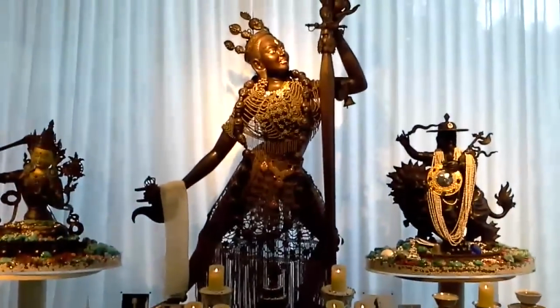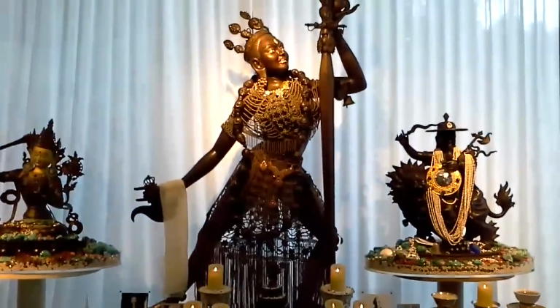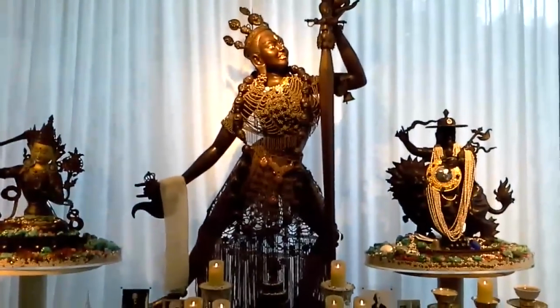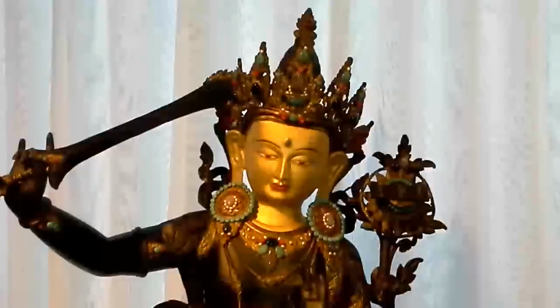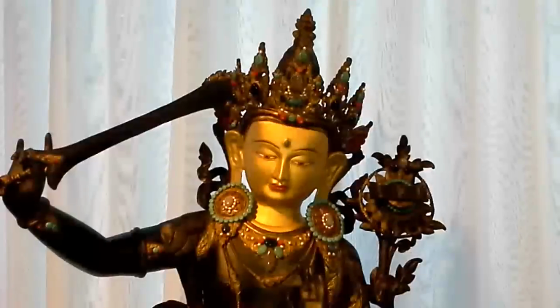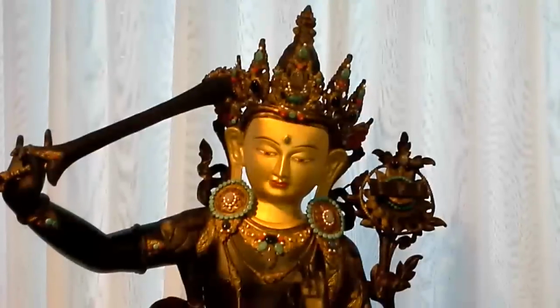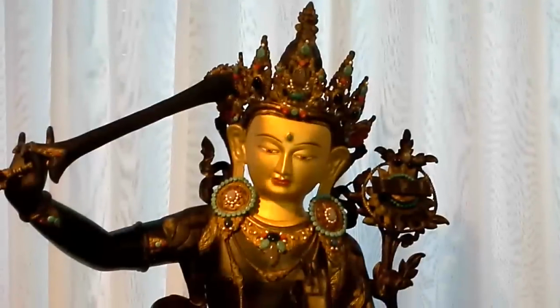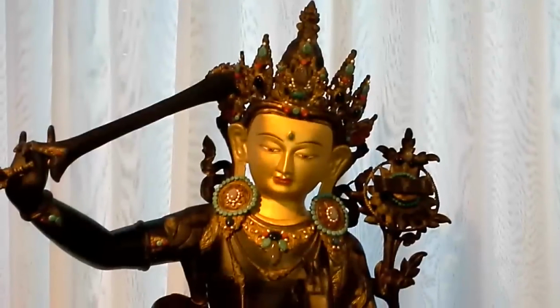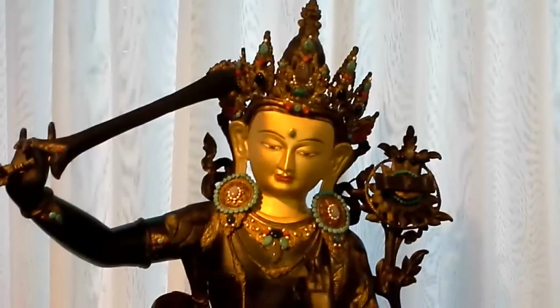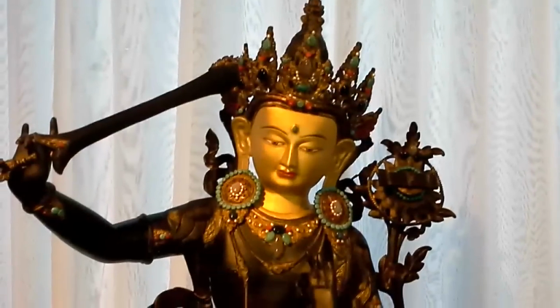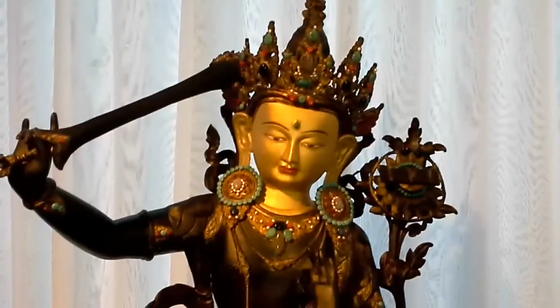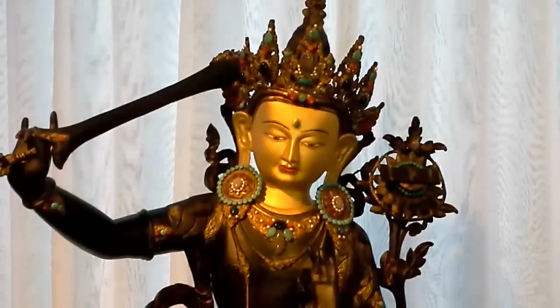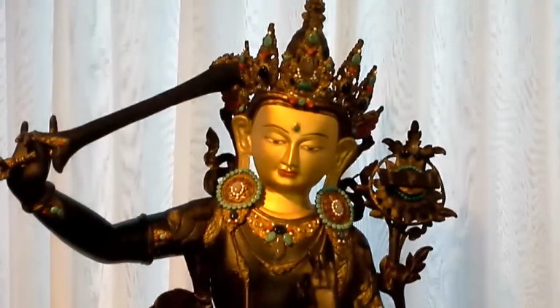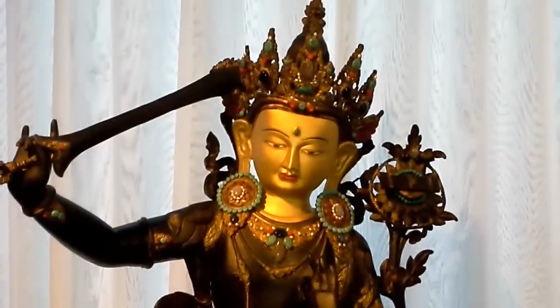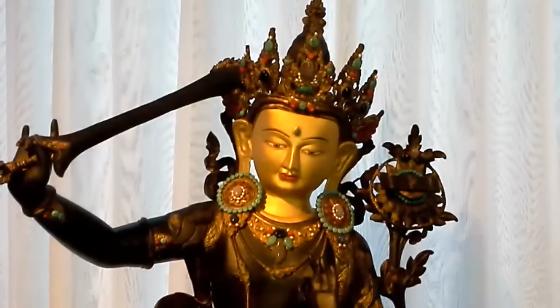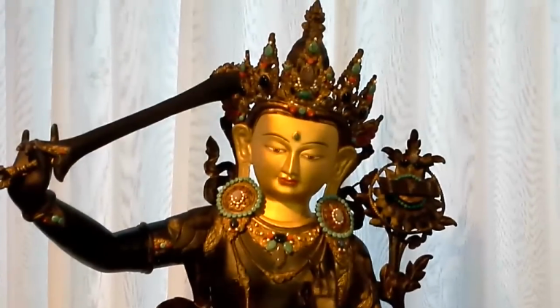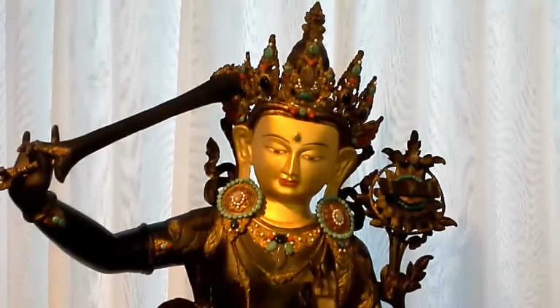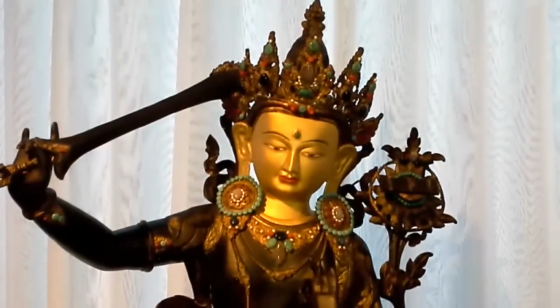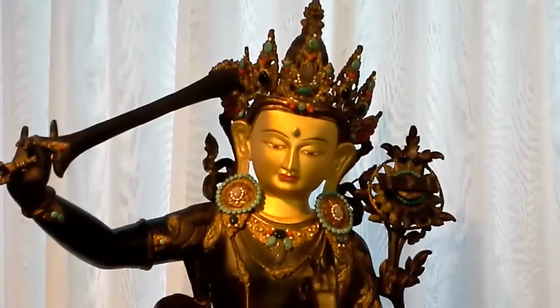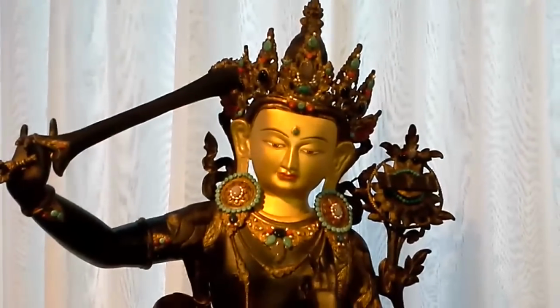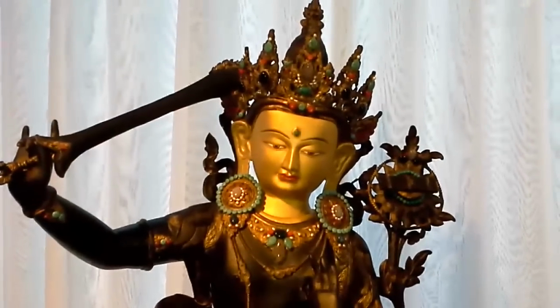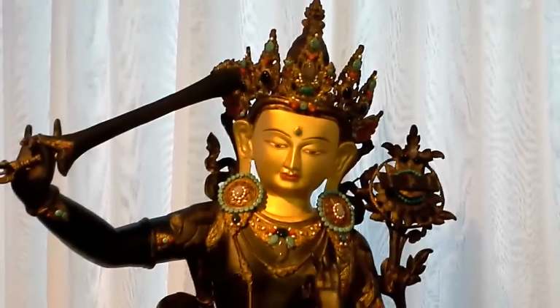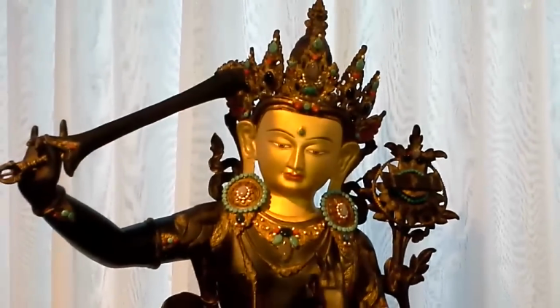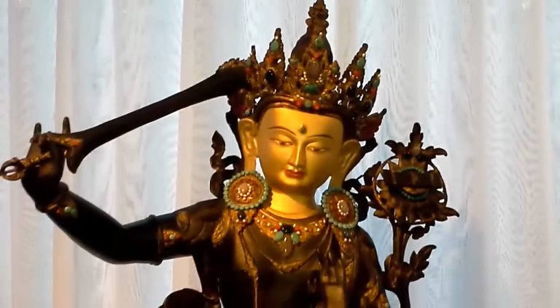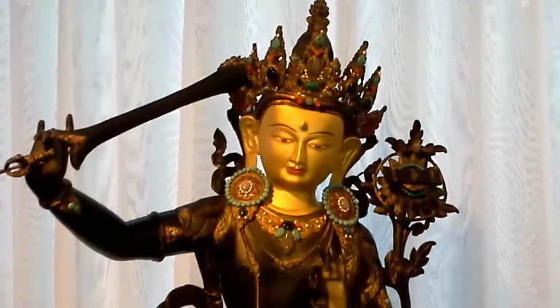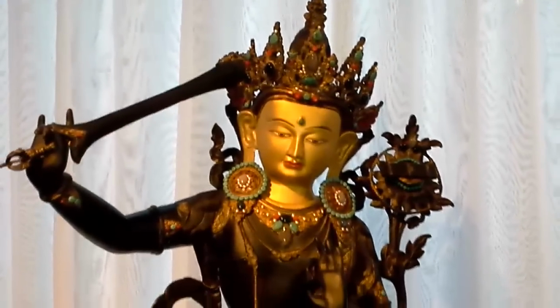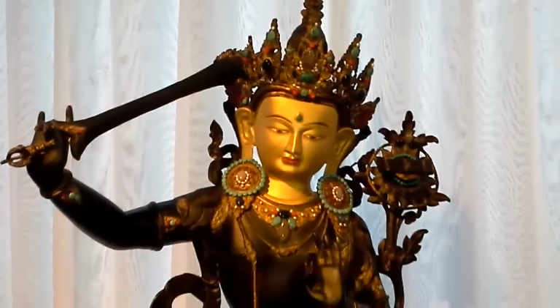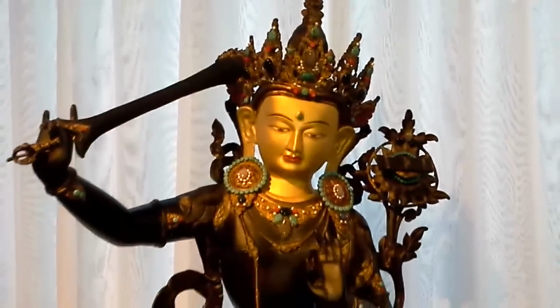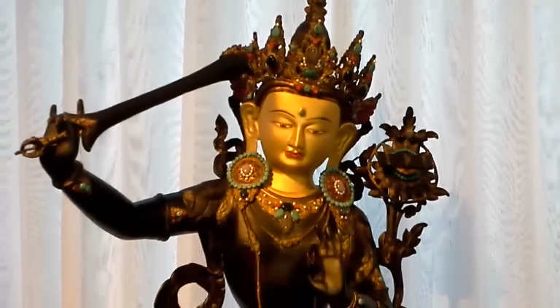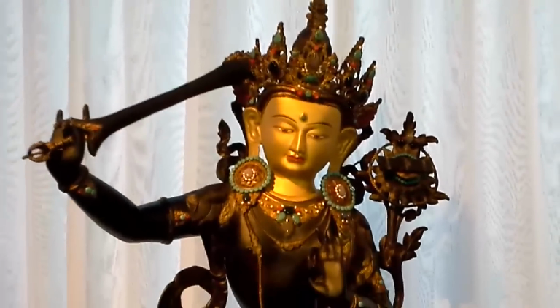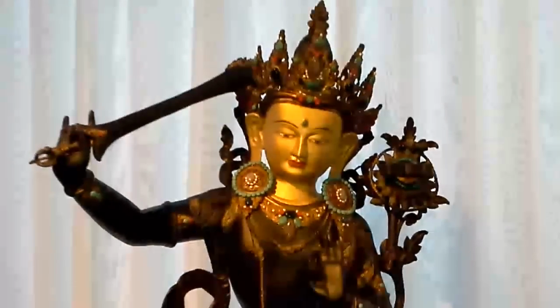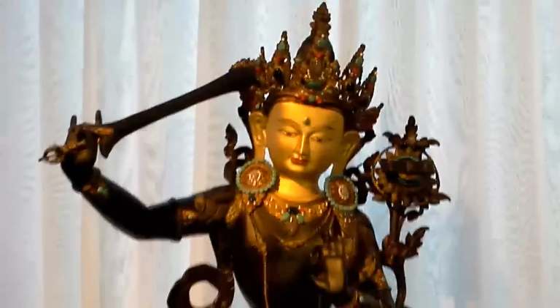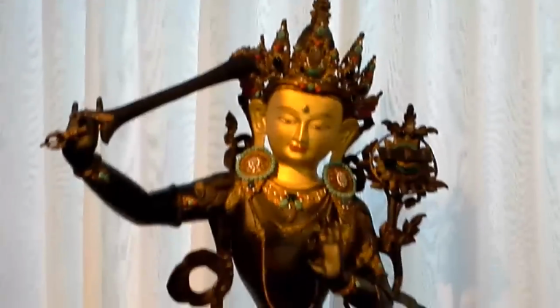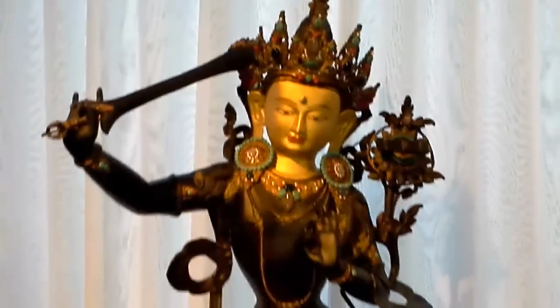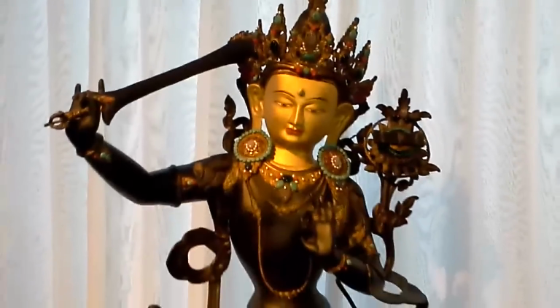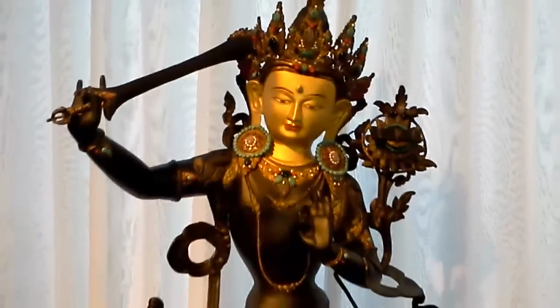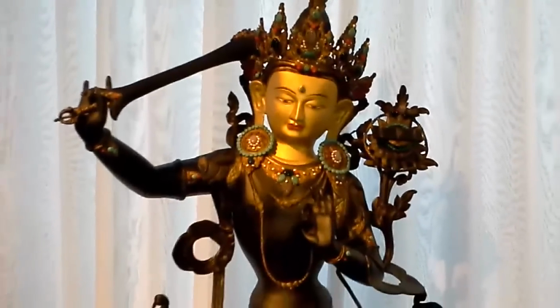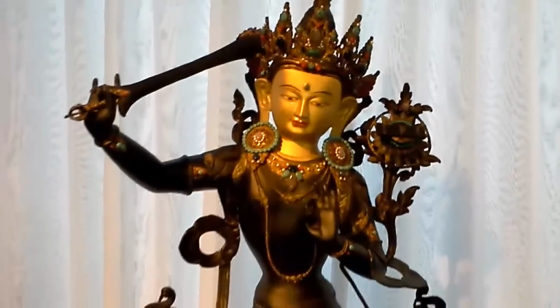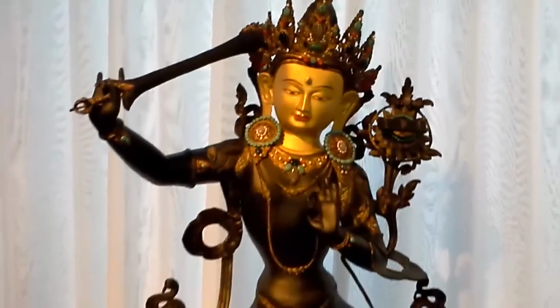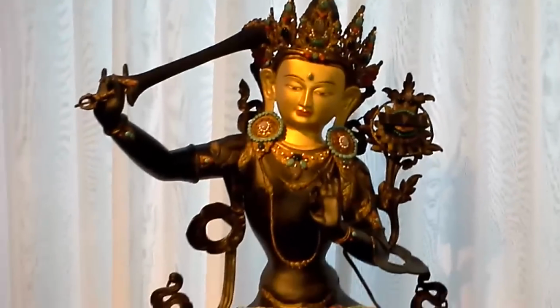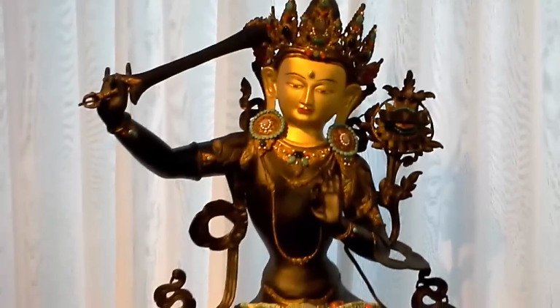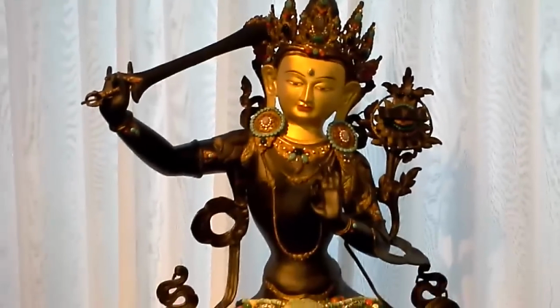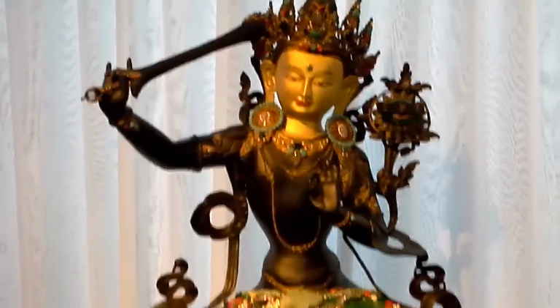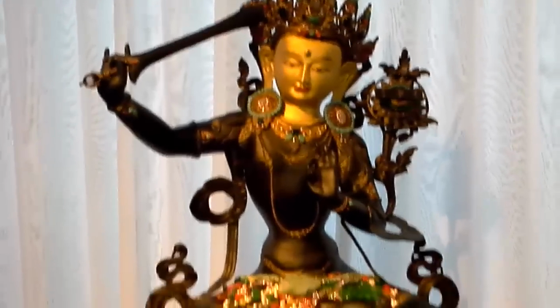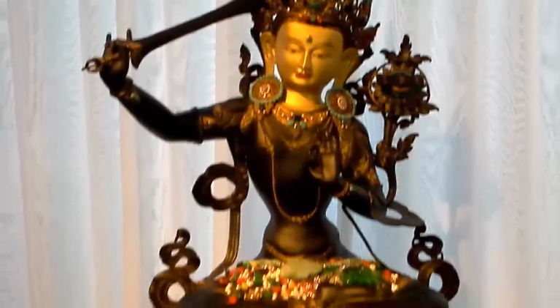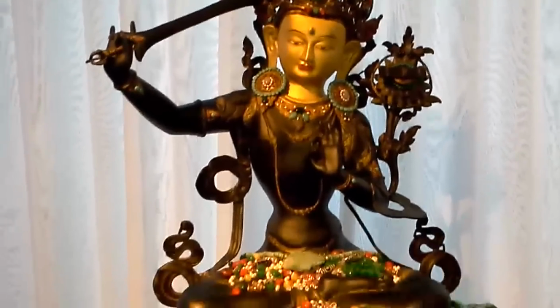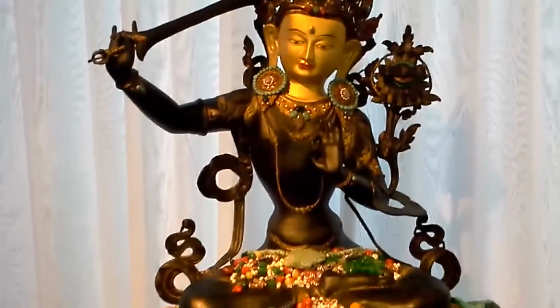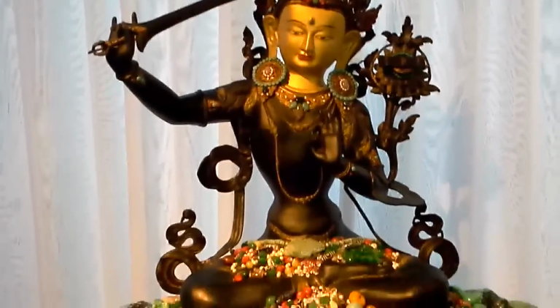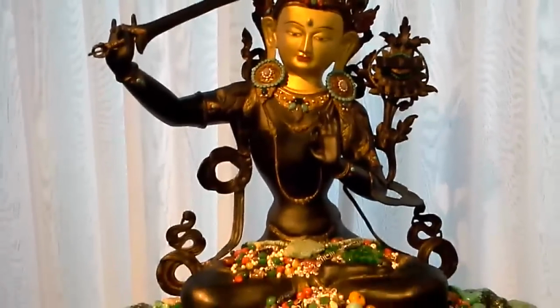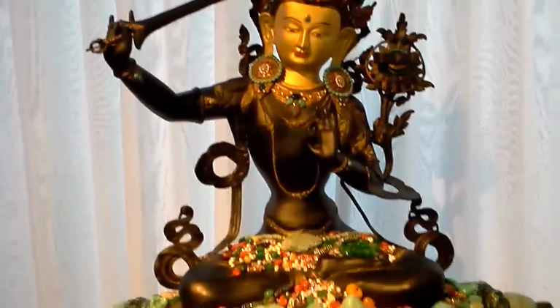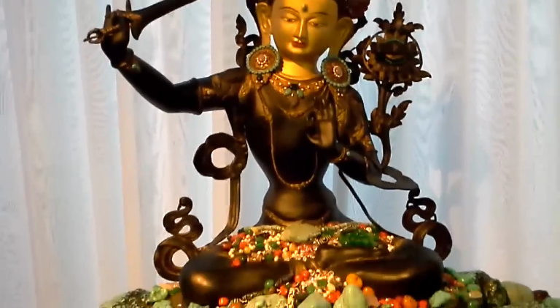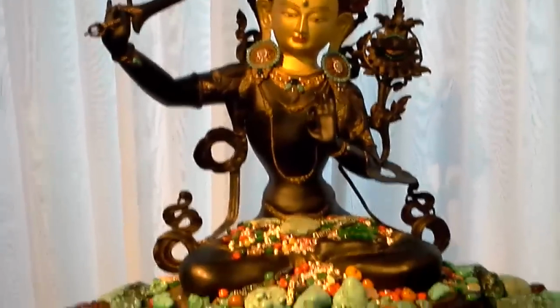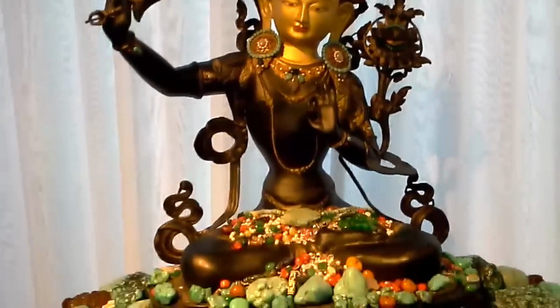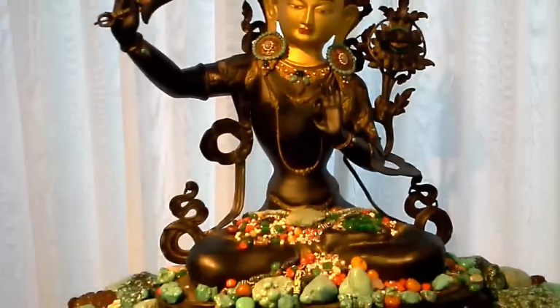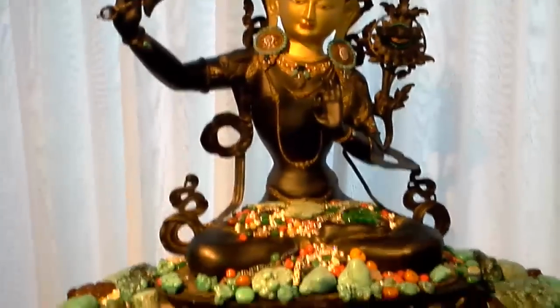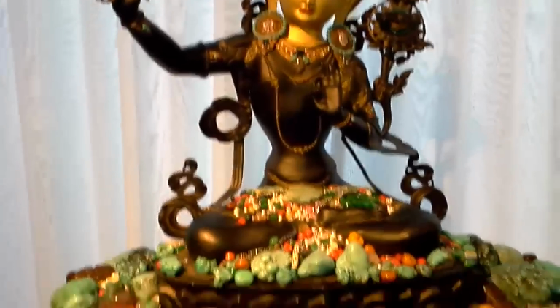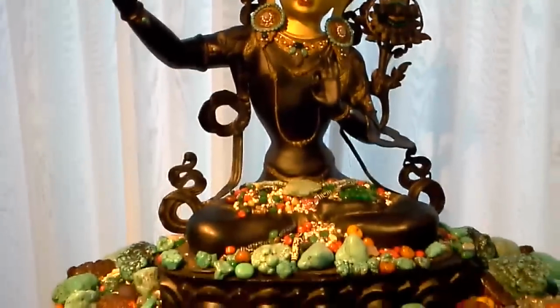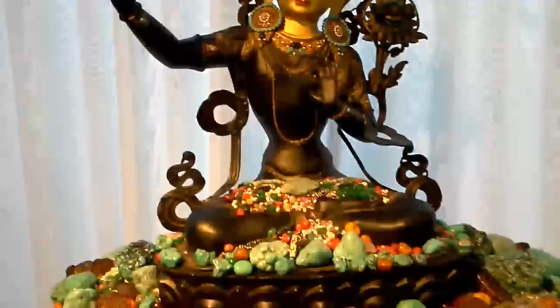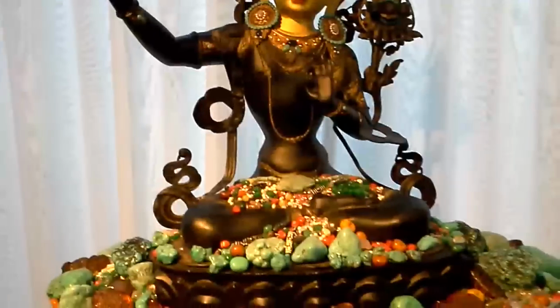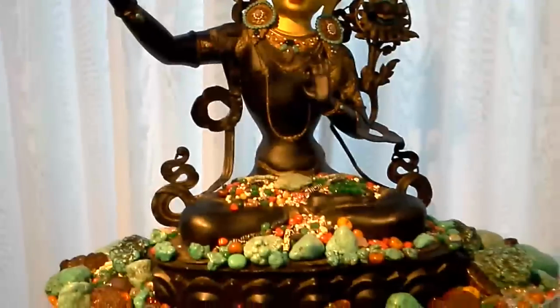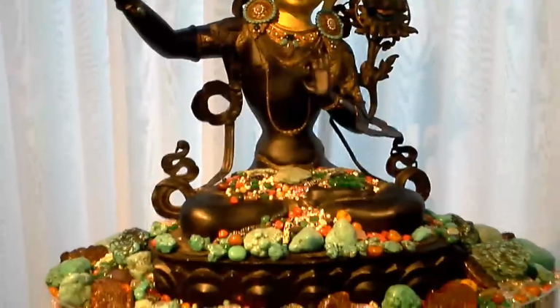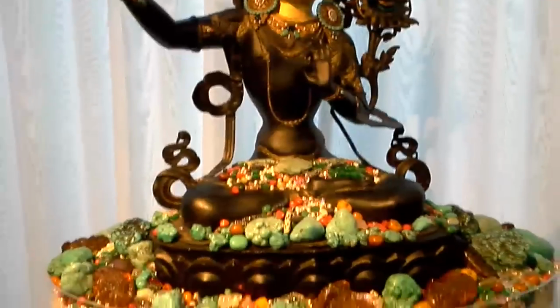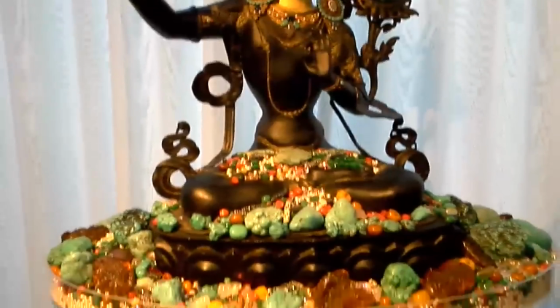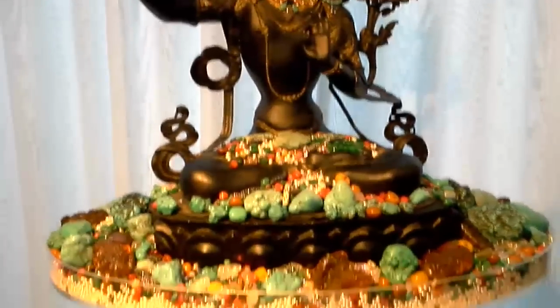This is my beautiful Manjushri statue that's consecrated, filled with mantras and lots of offerings.